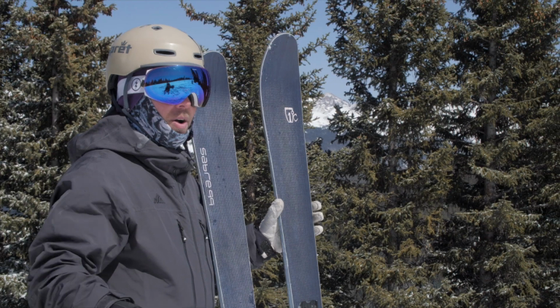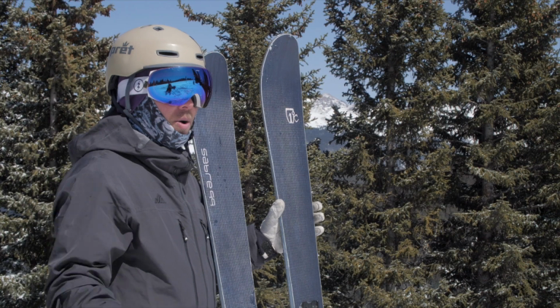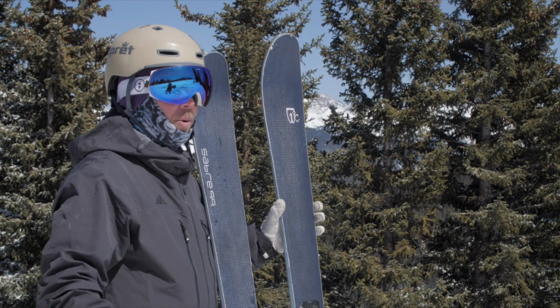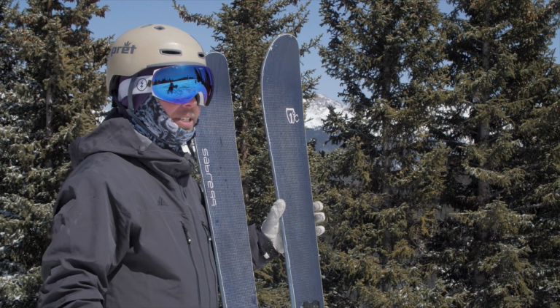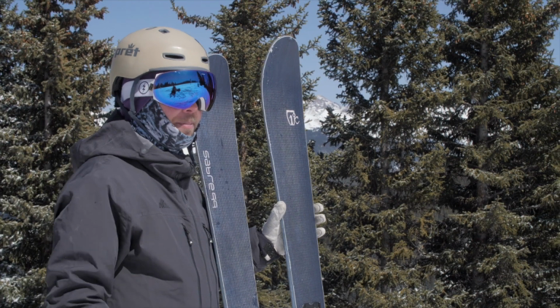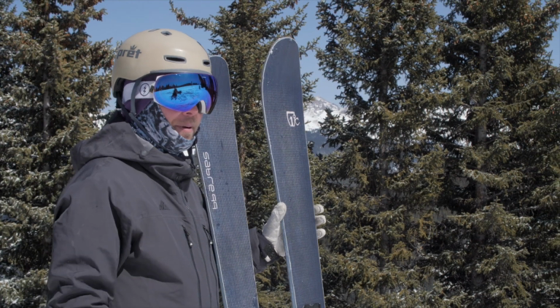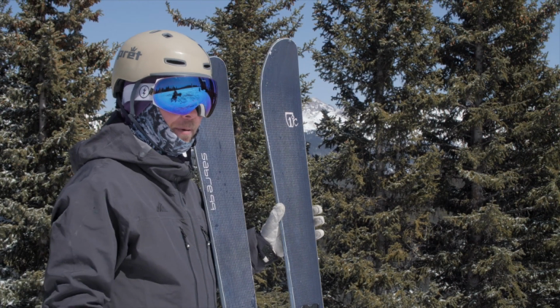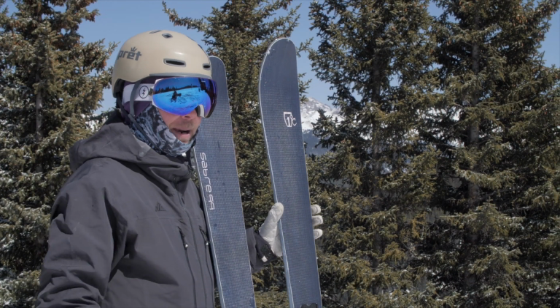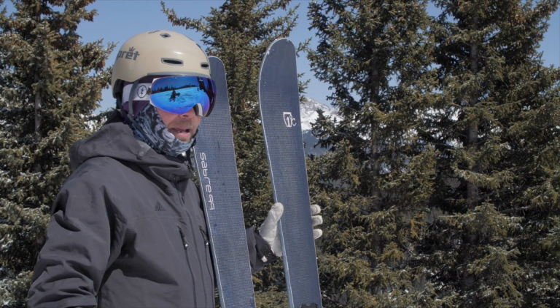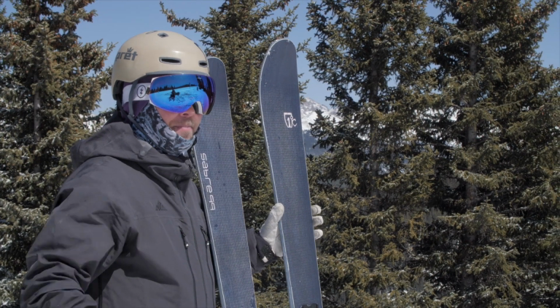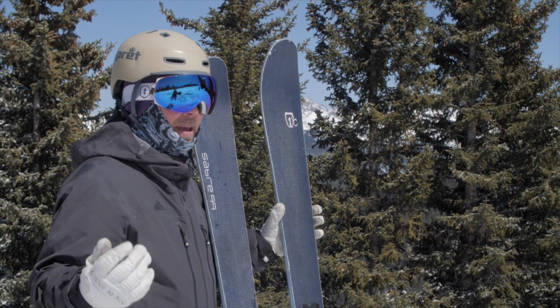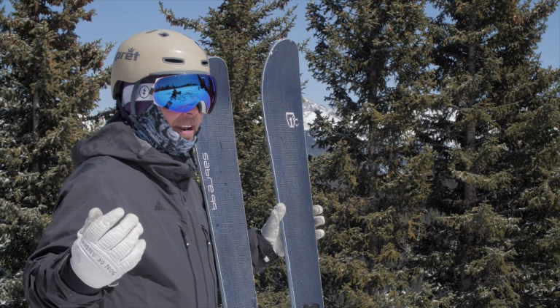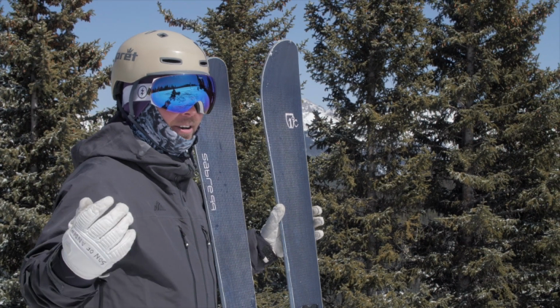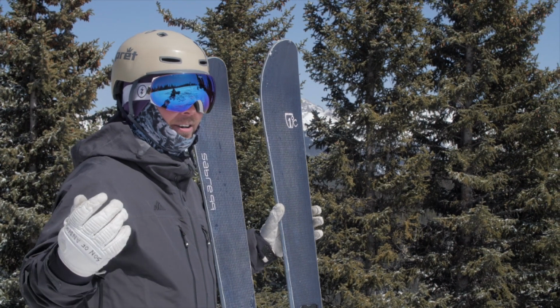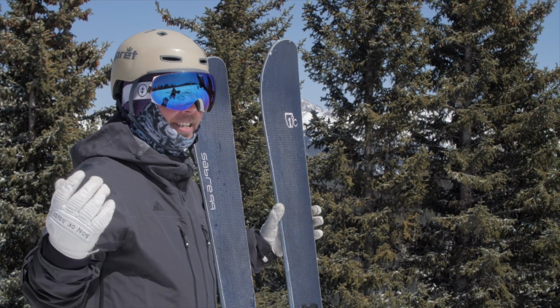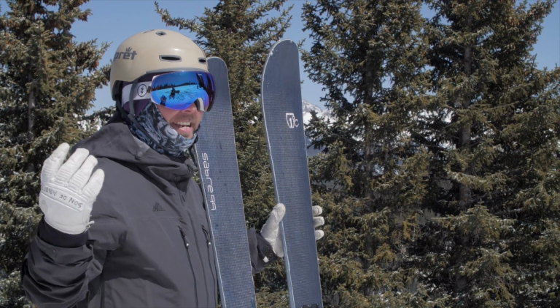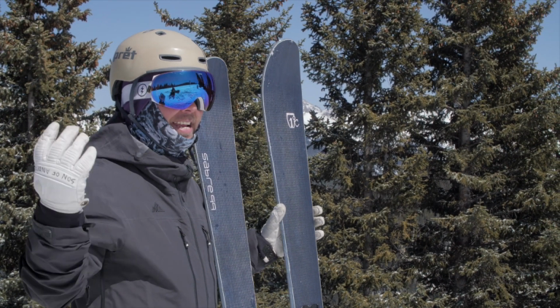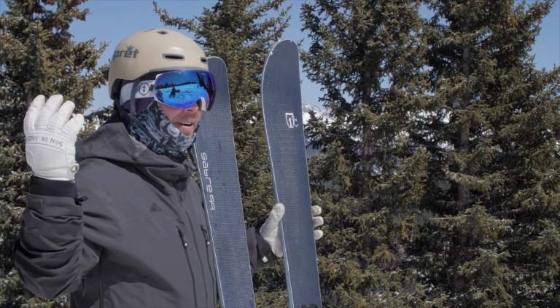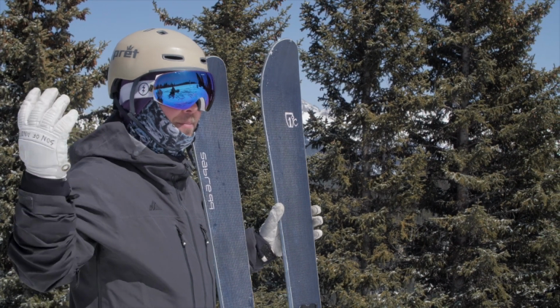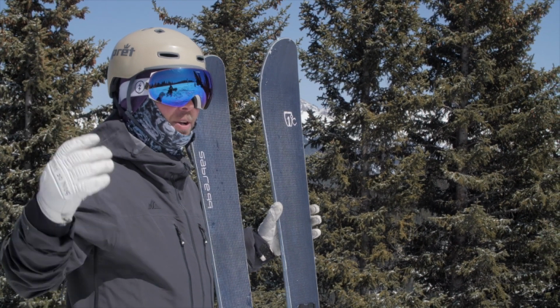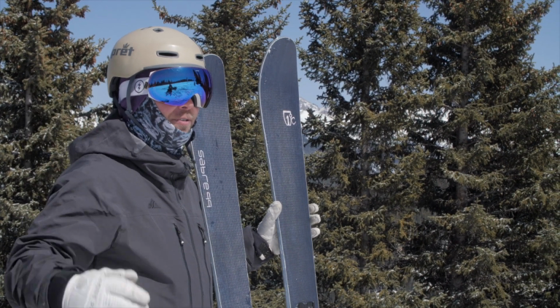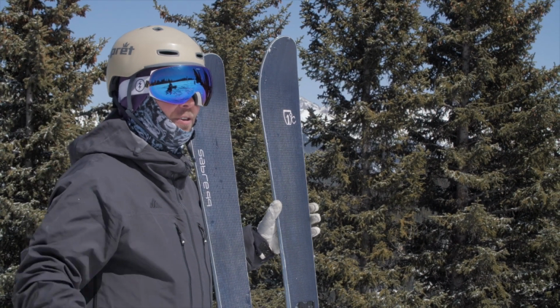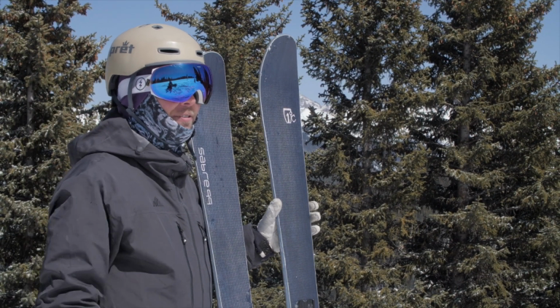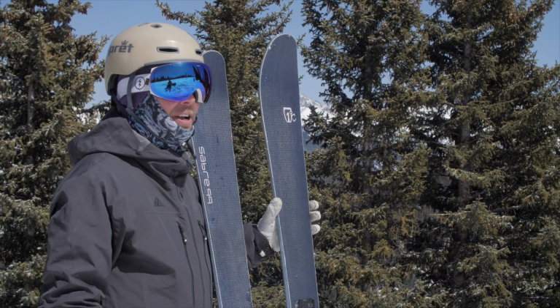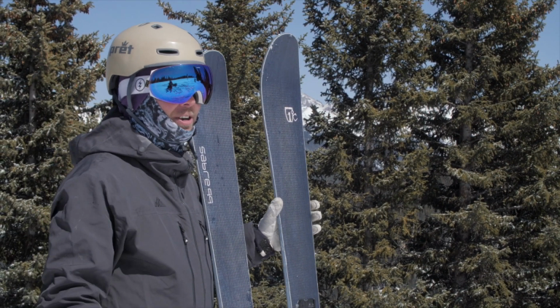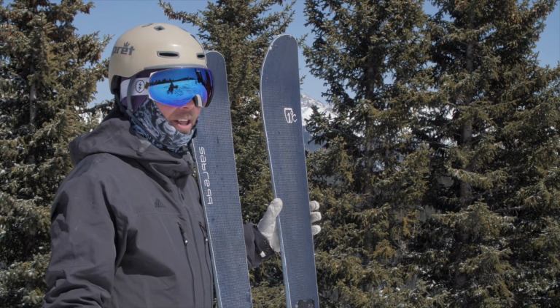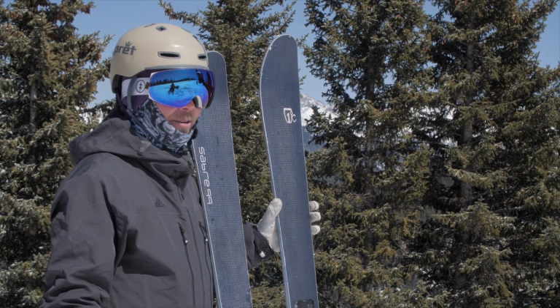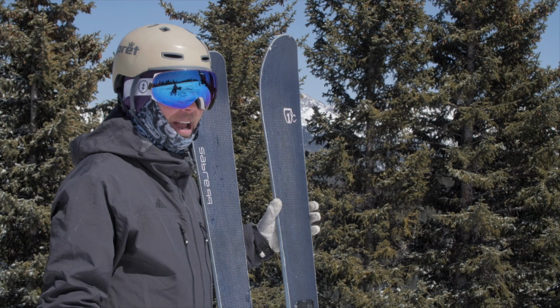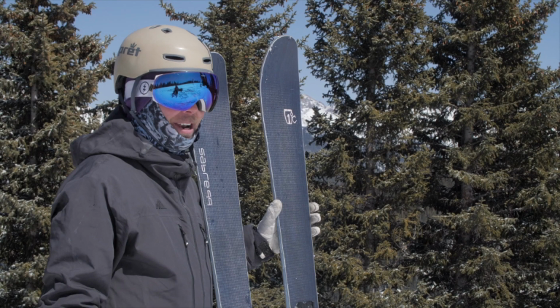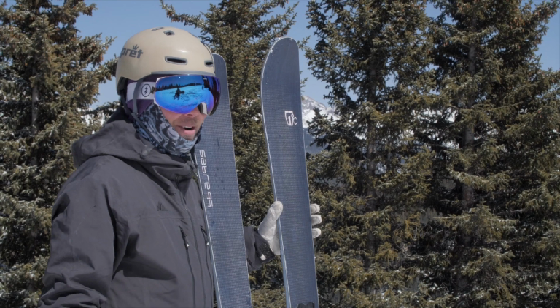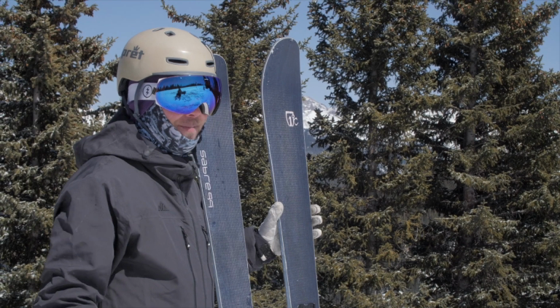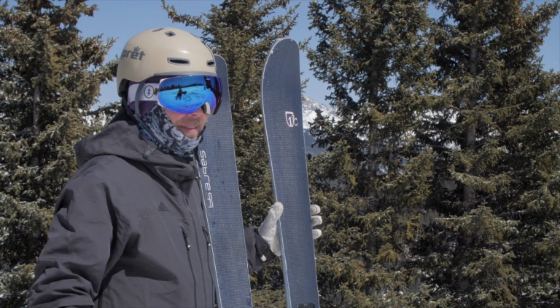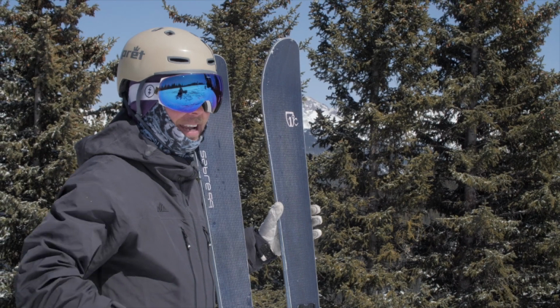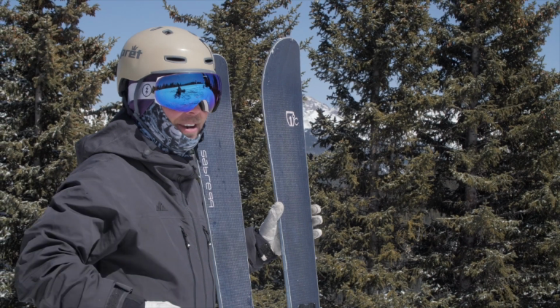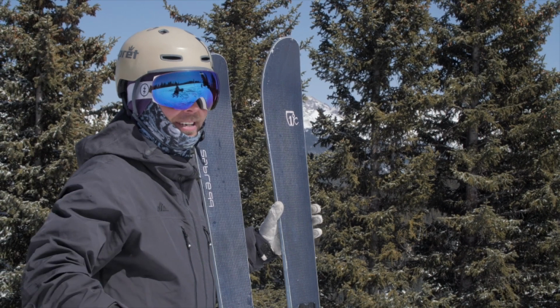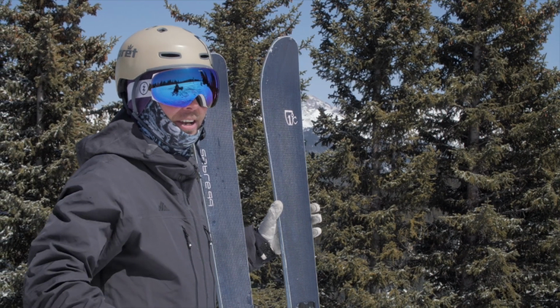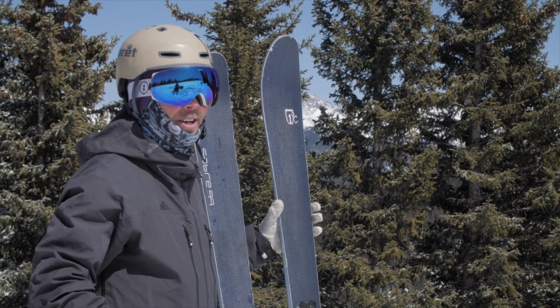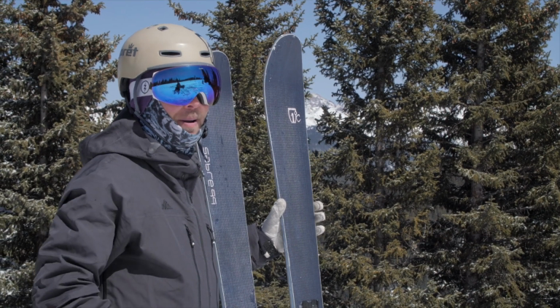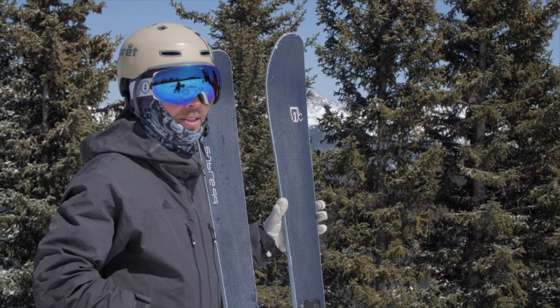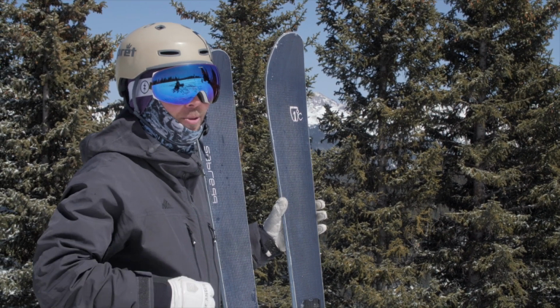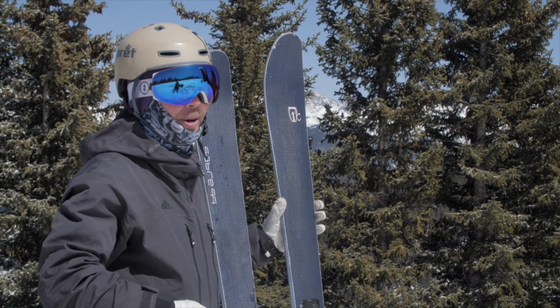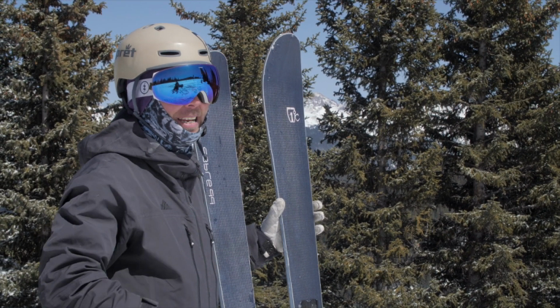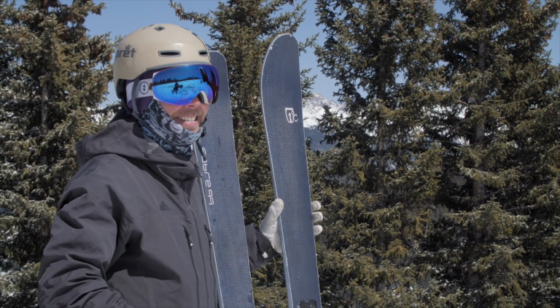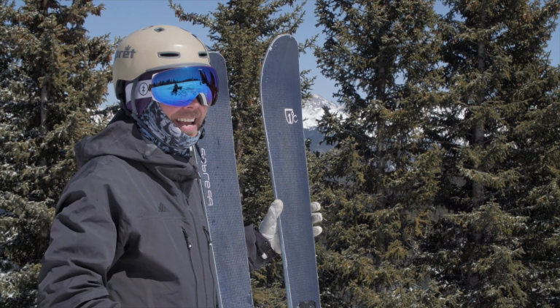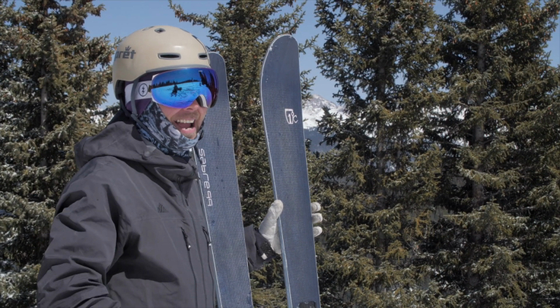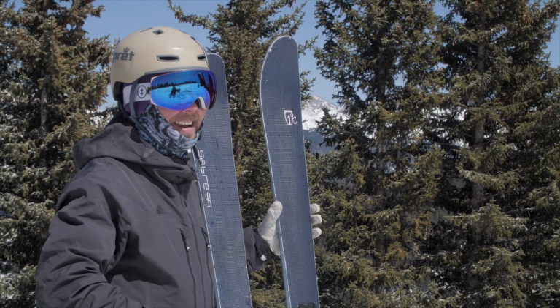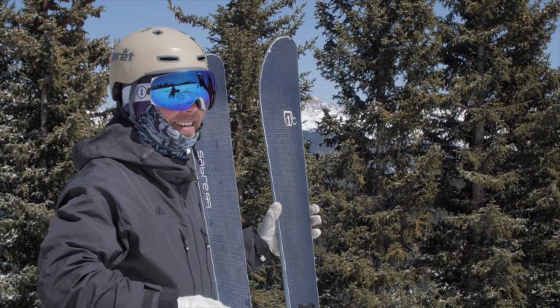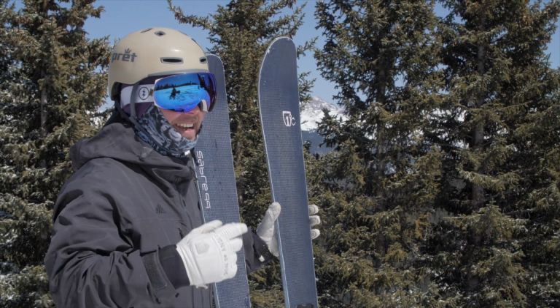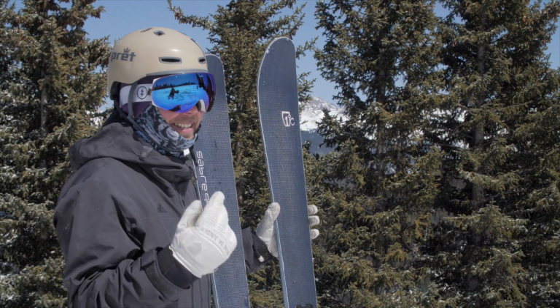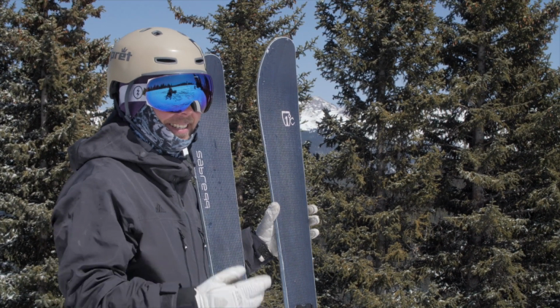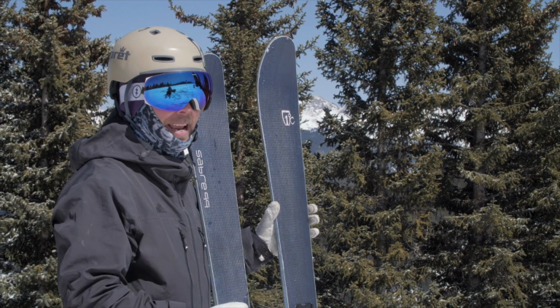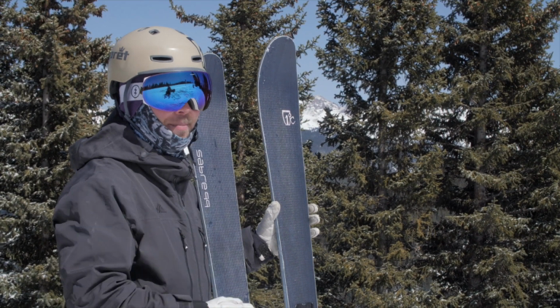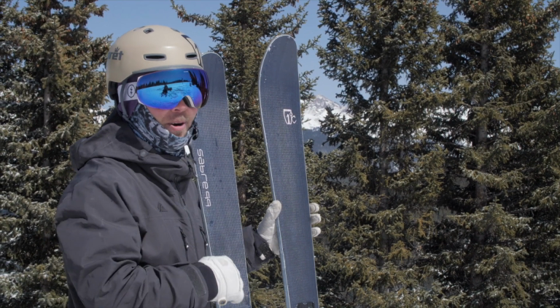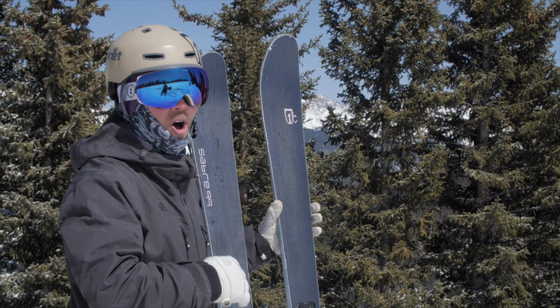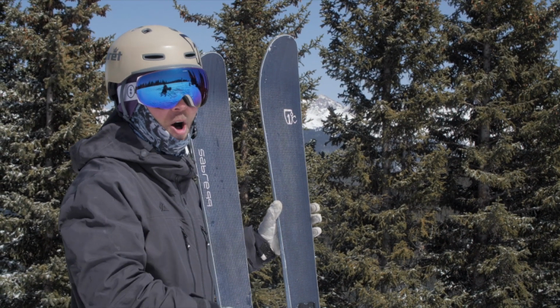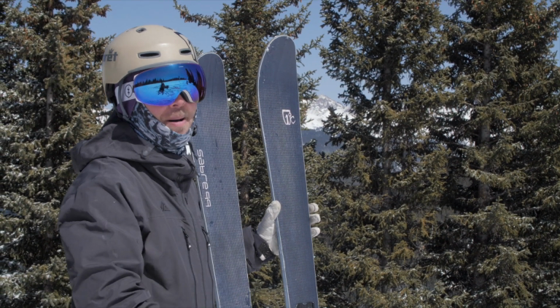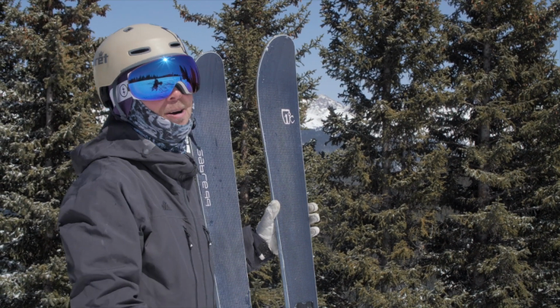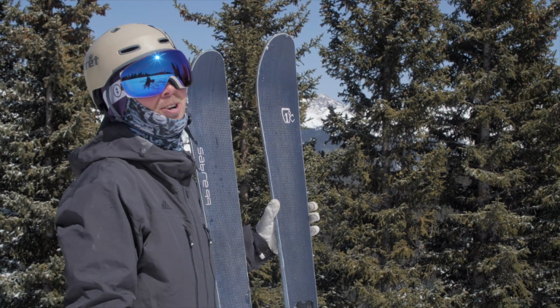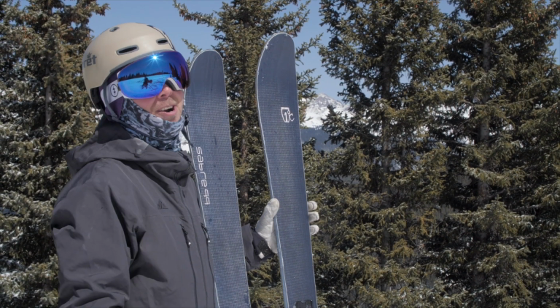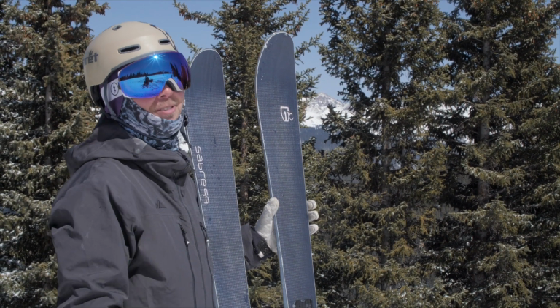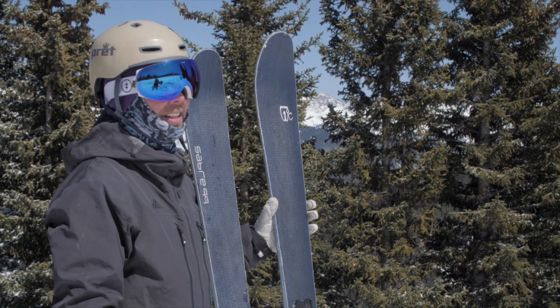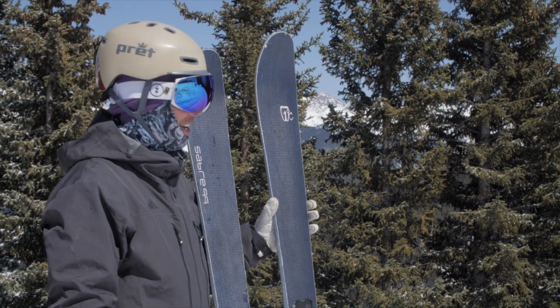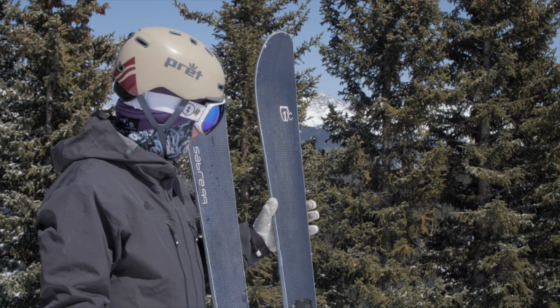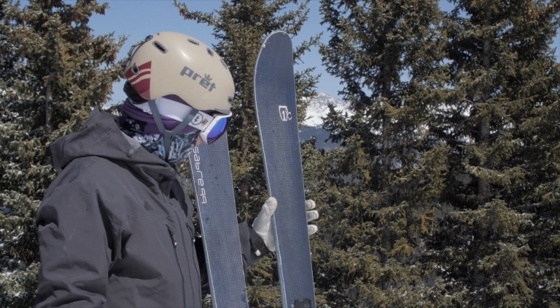What's up everybody? Ben Anderson here in beautiful Vail, Colorado, here to tell you about the redesigned Sabre All-Mountain Carved Collection.